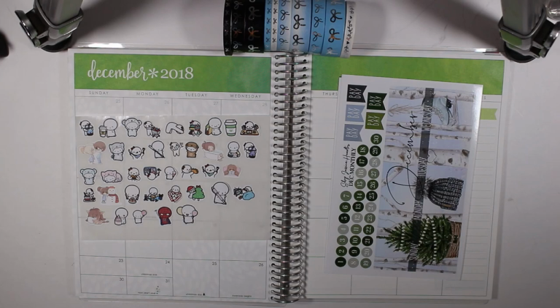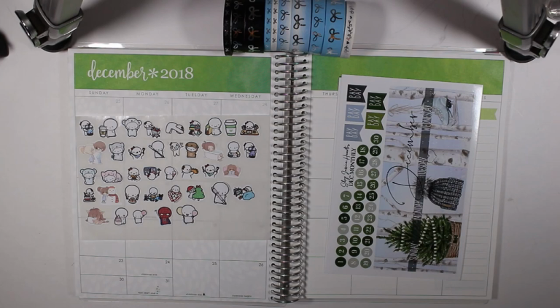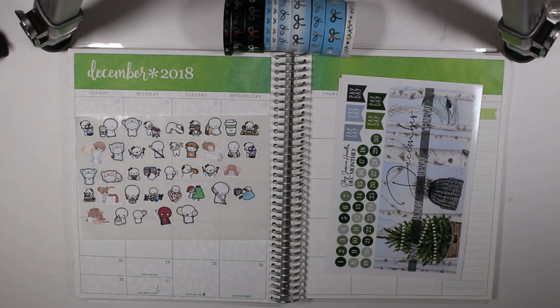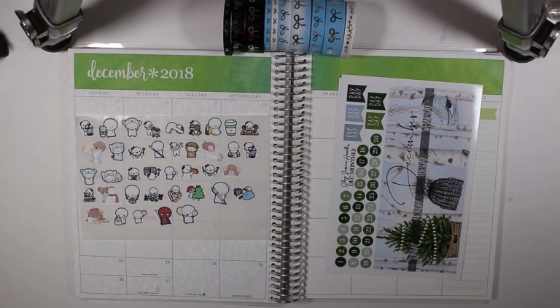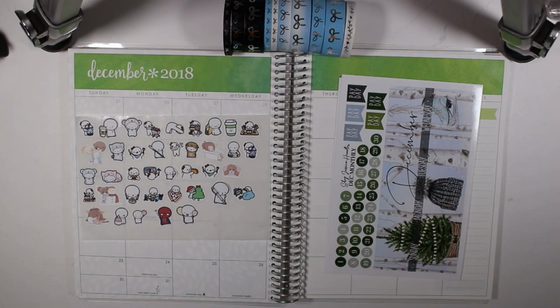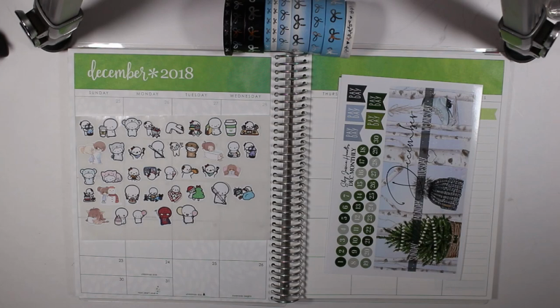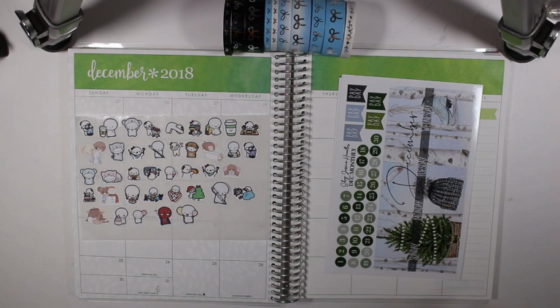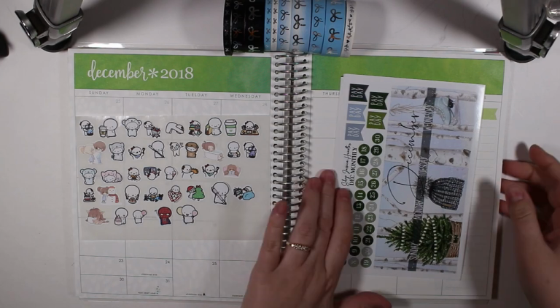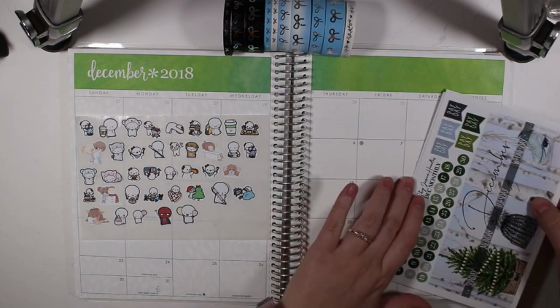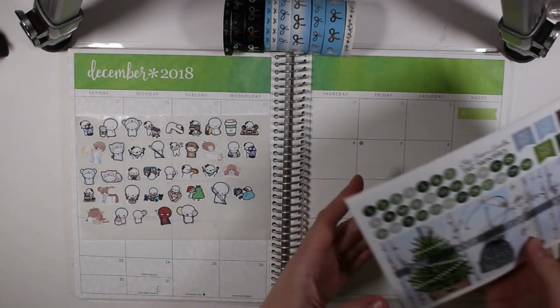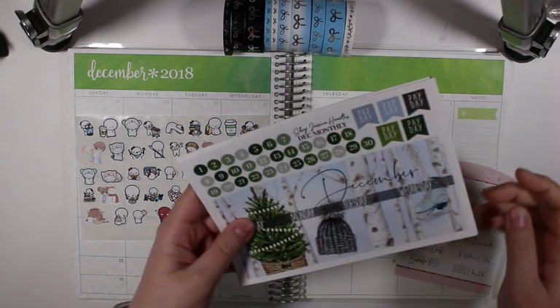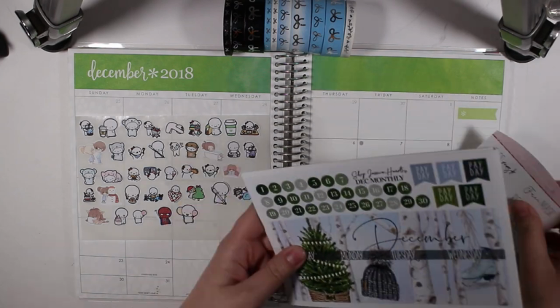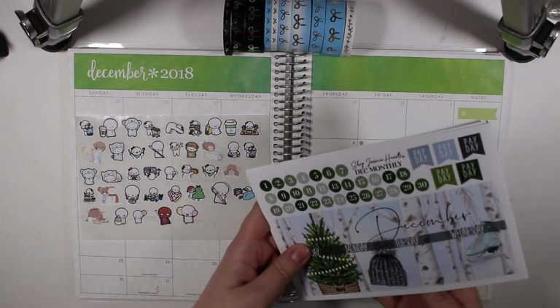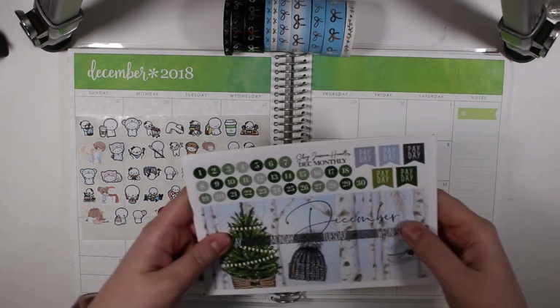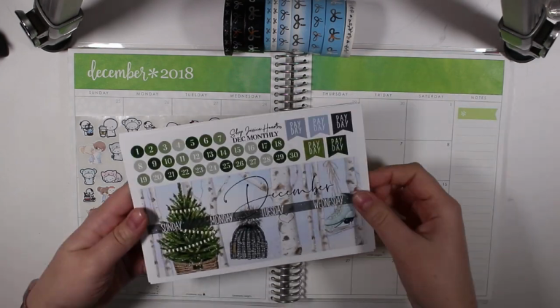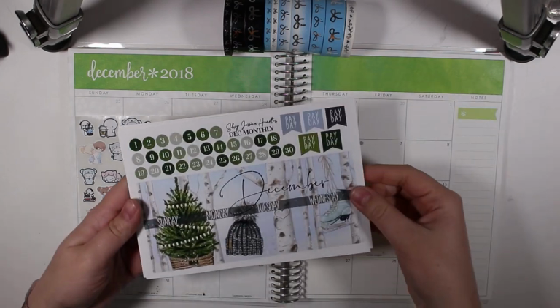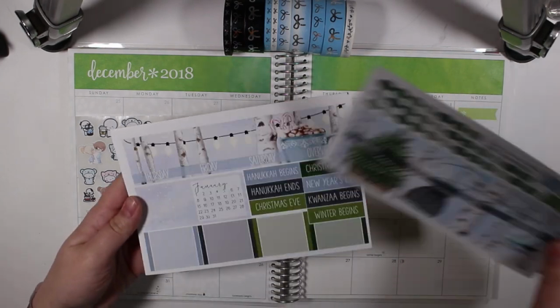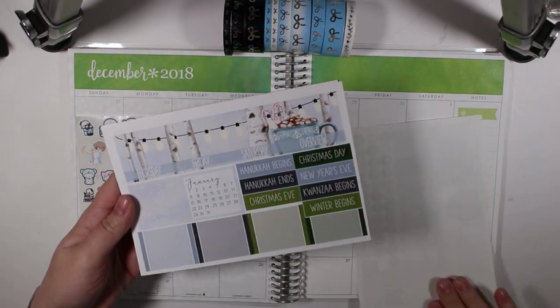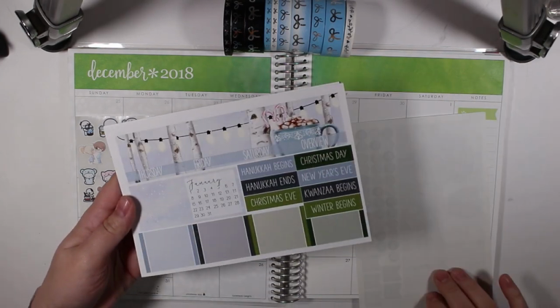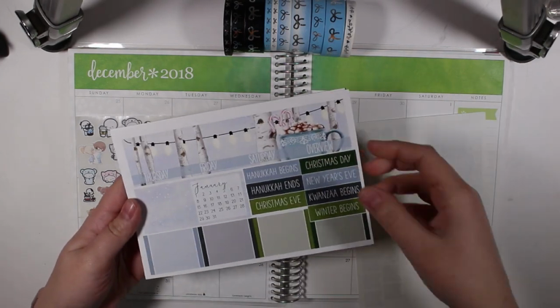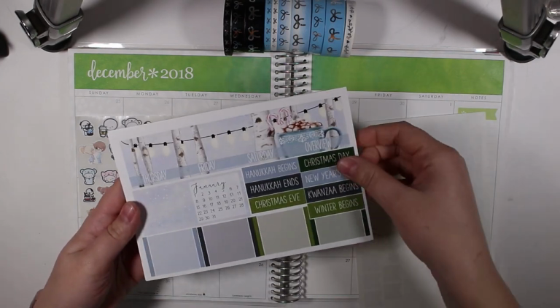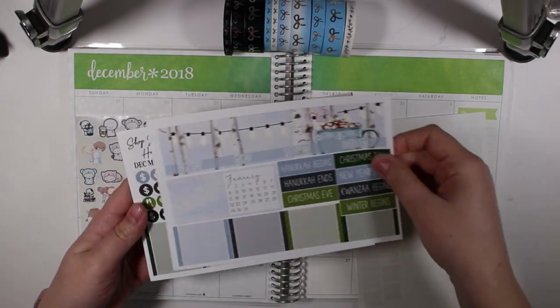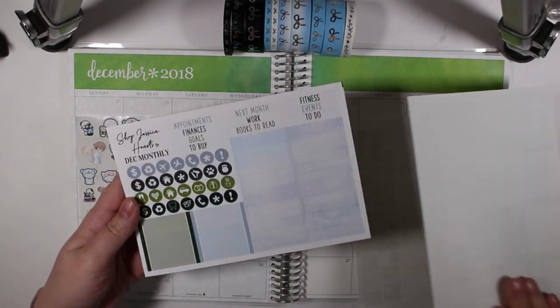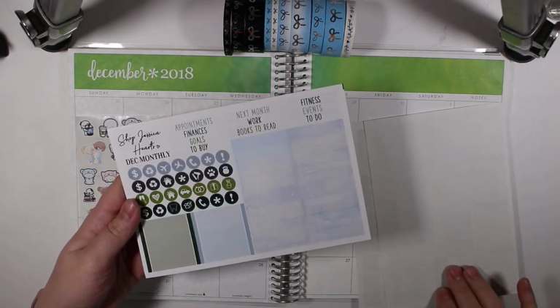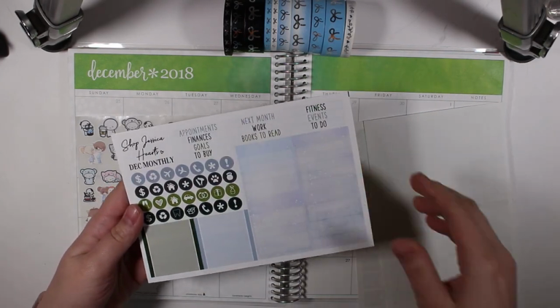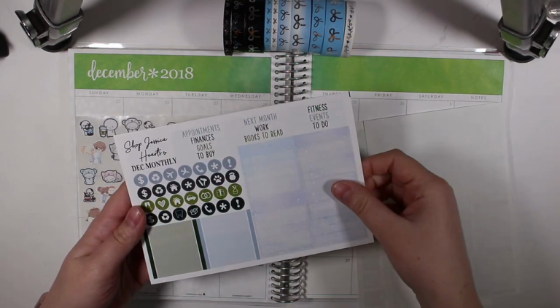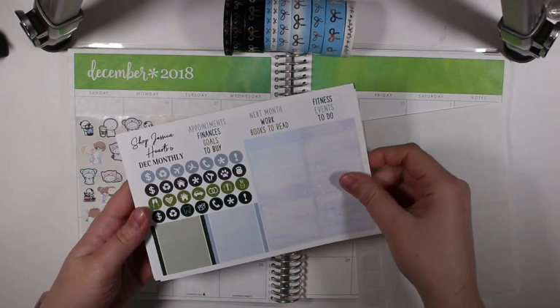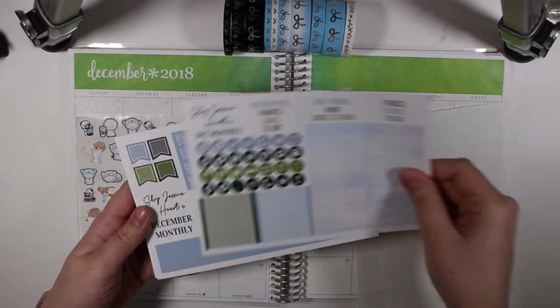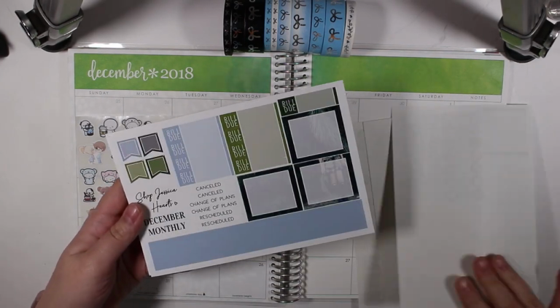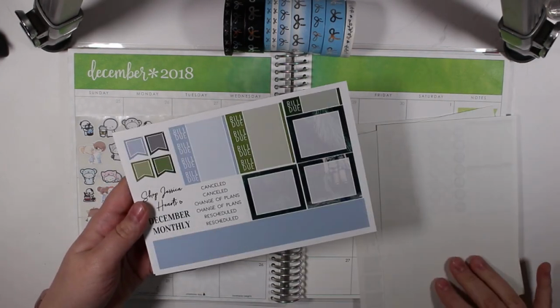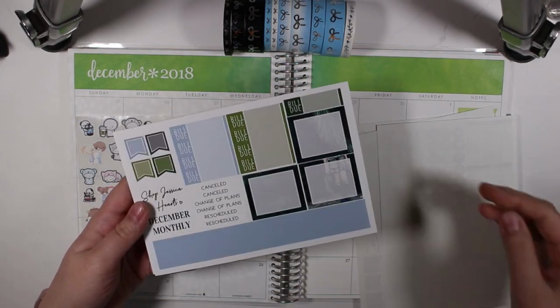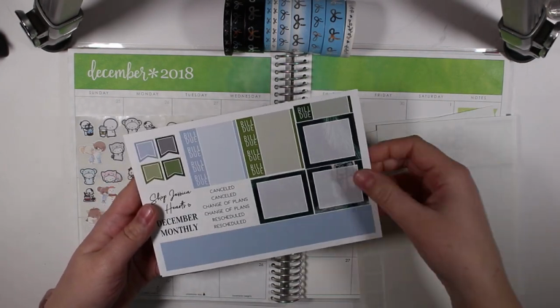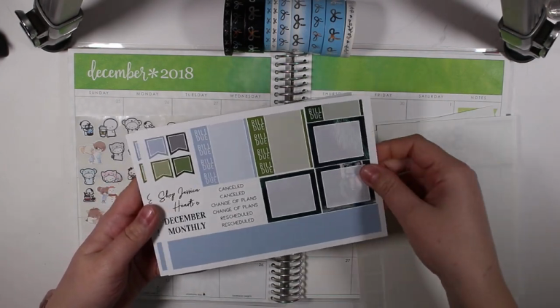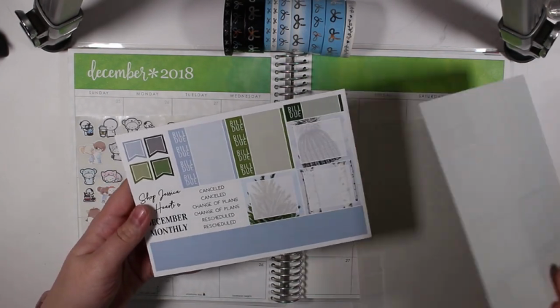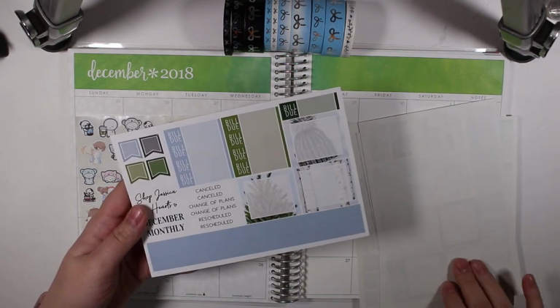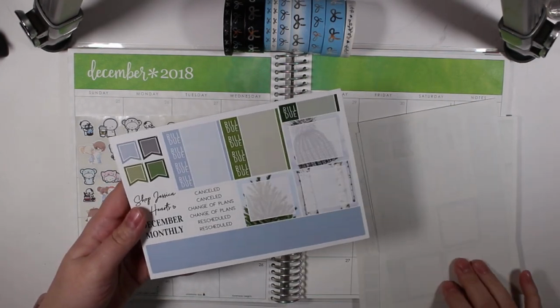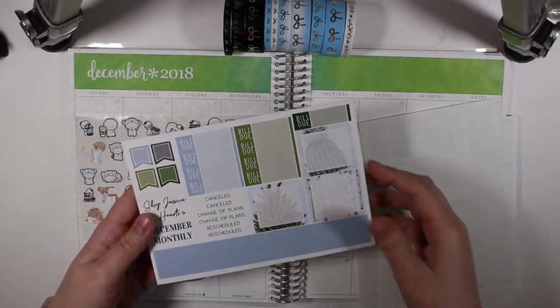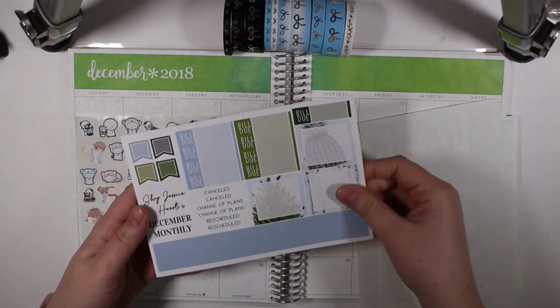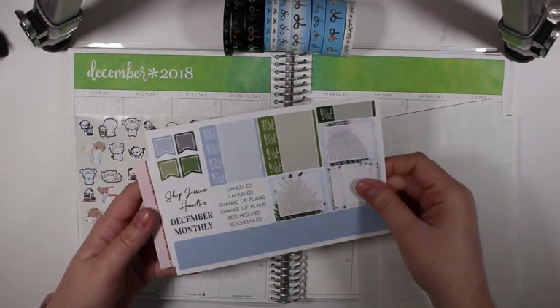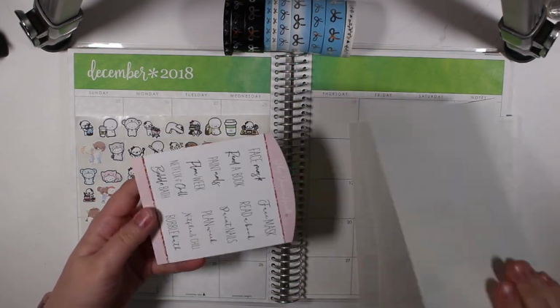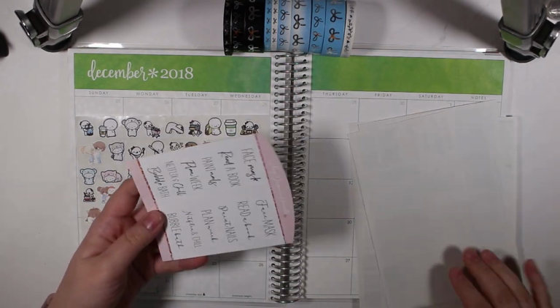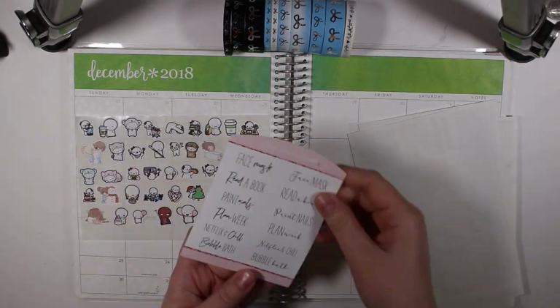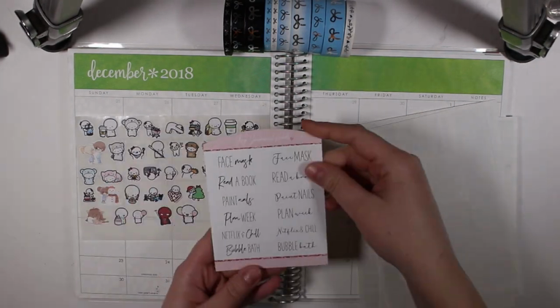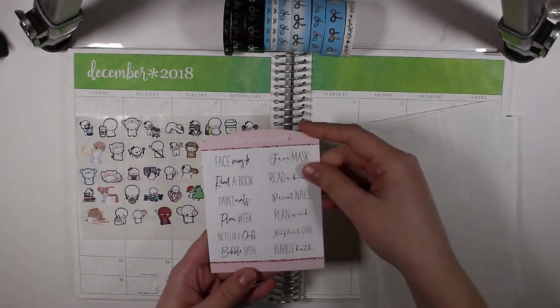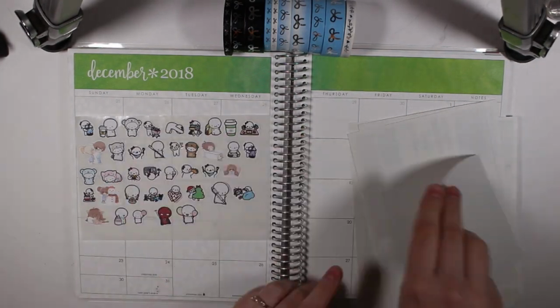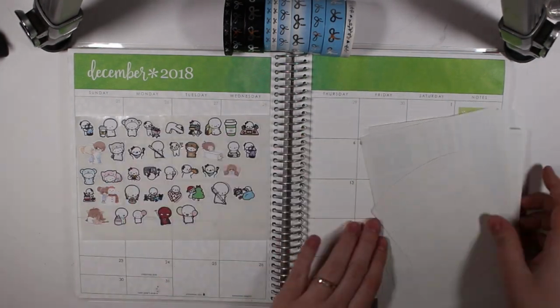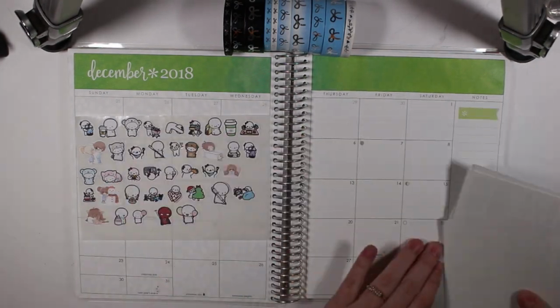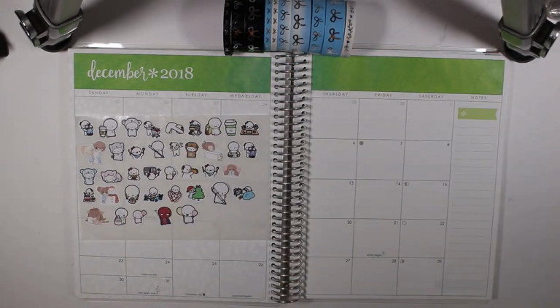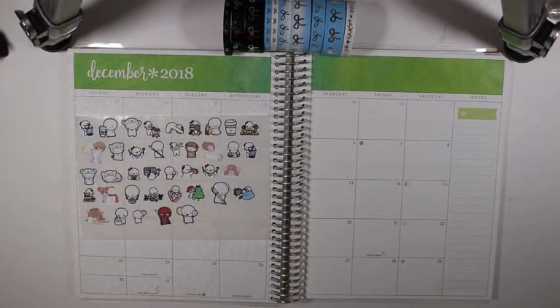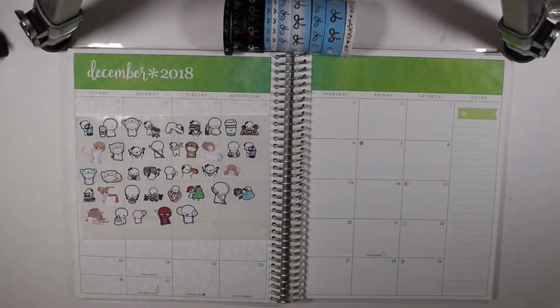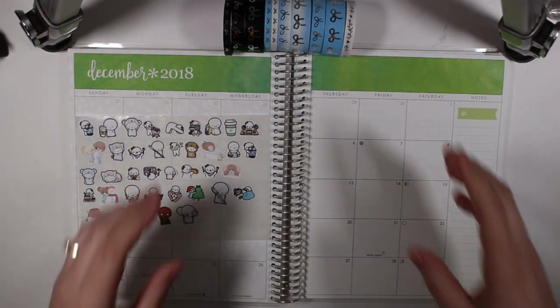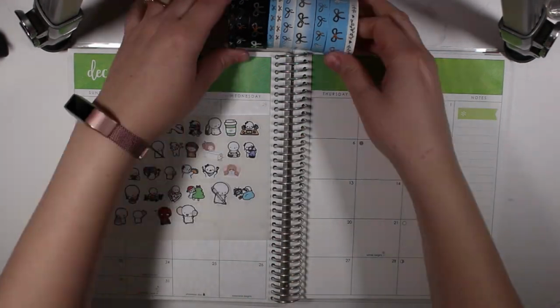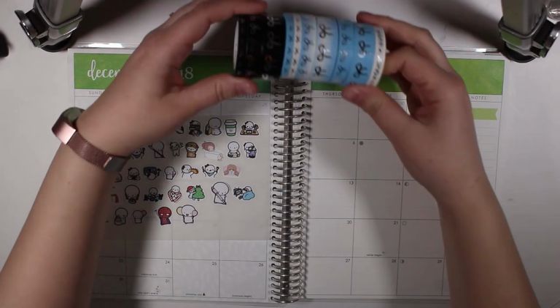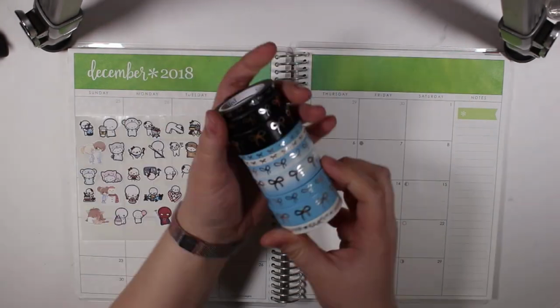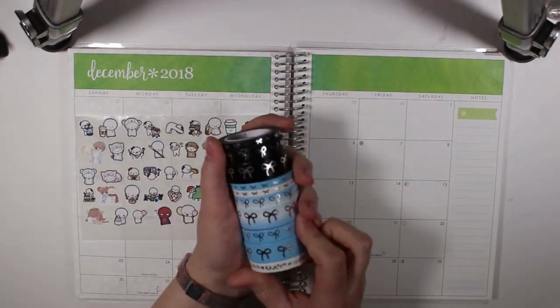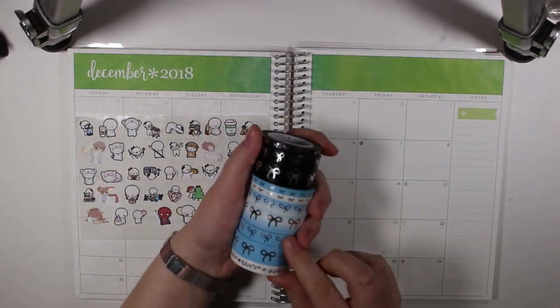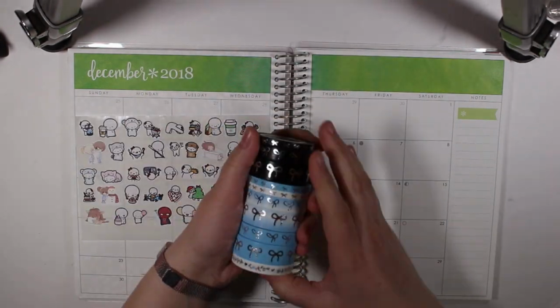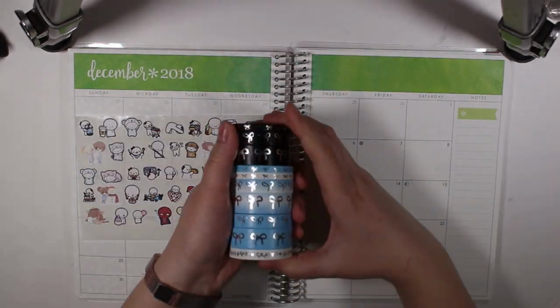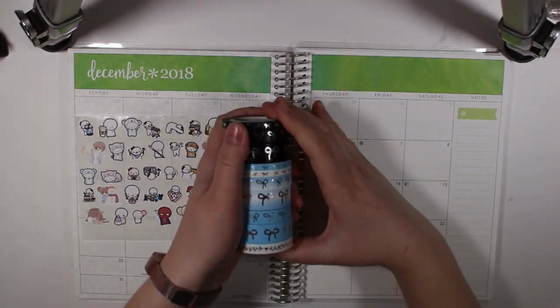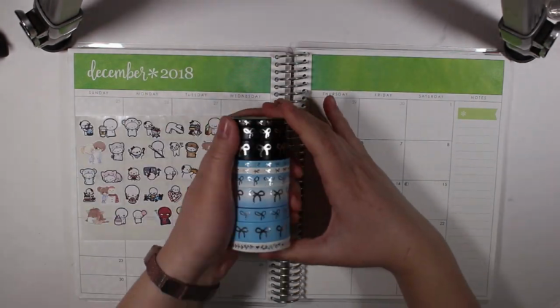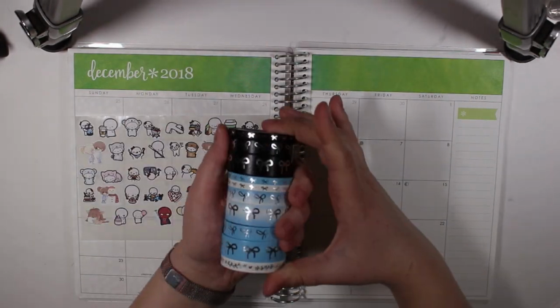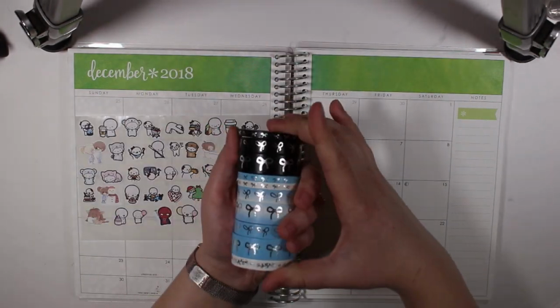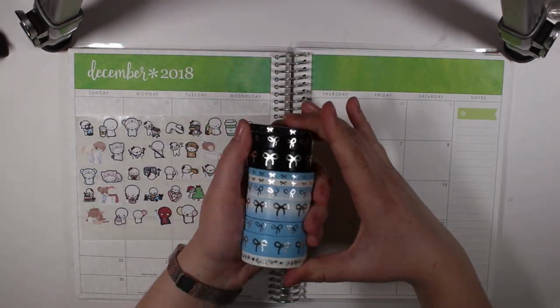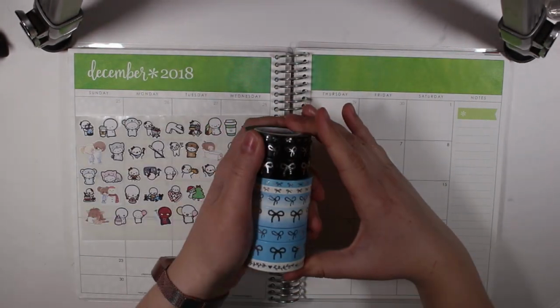Hey guys and welcome back to my channel. Today I have a monthly highlights for you for the month of December 2018.